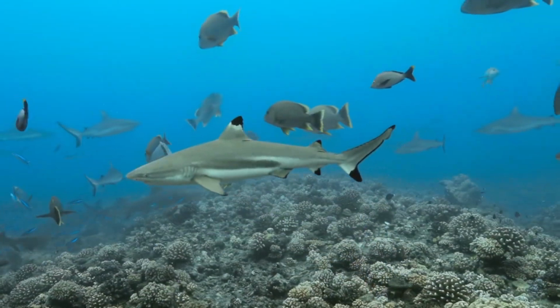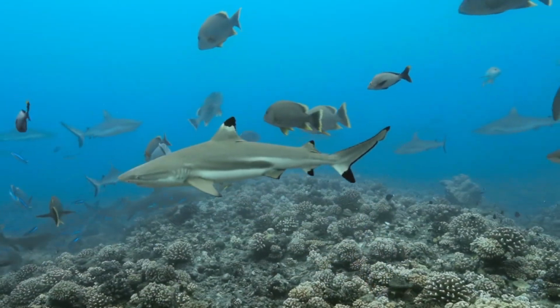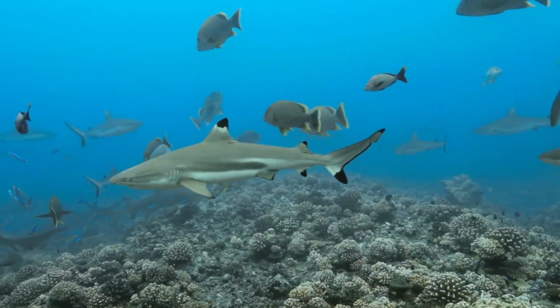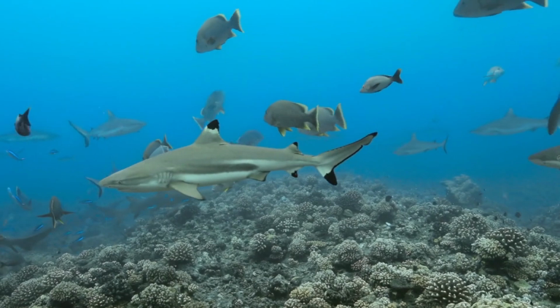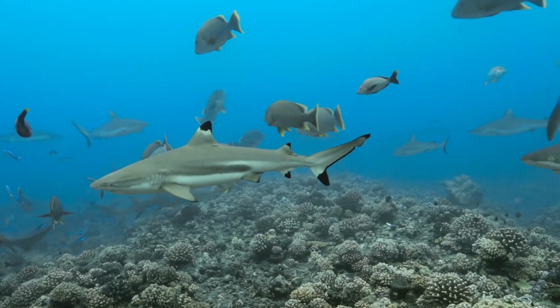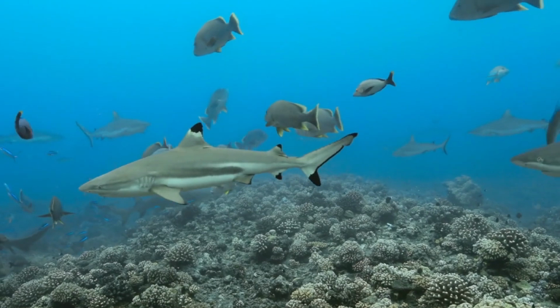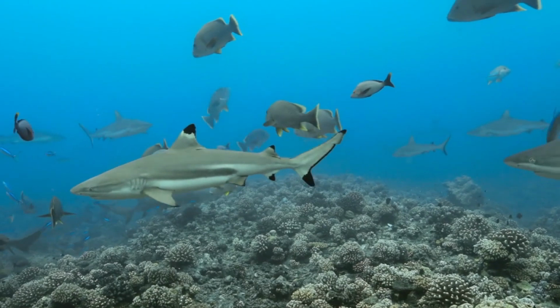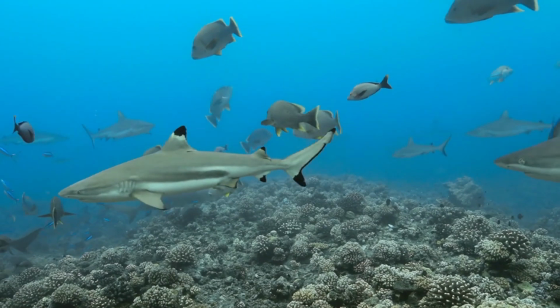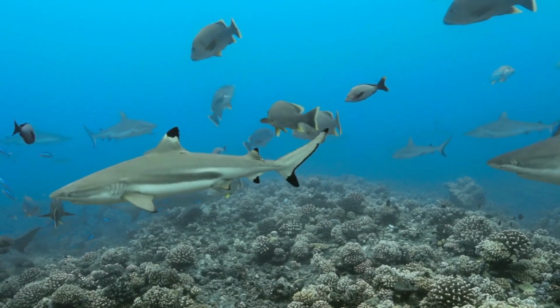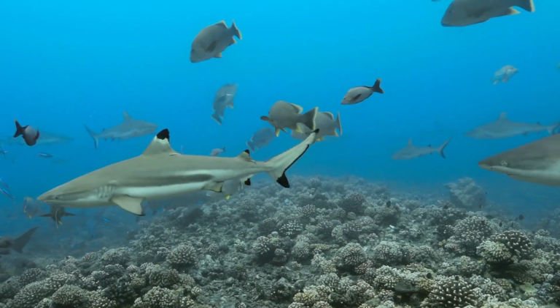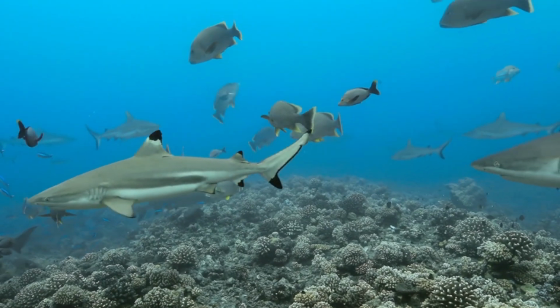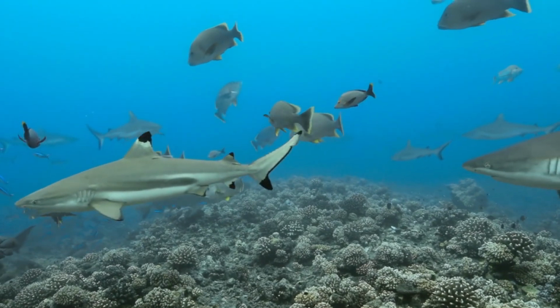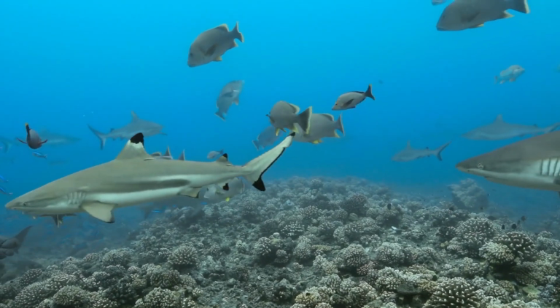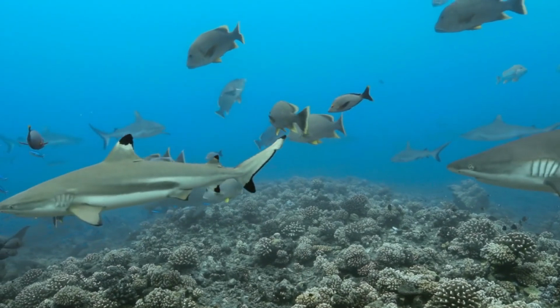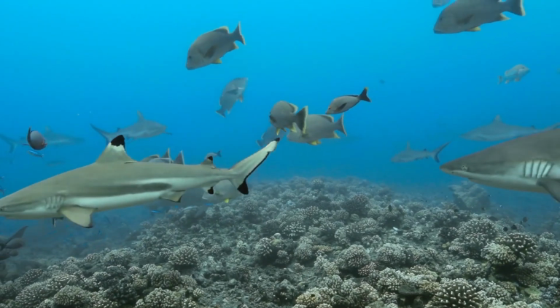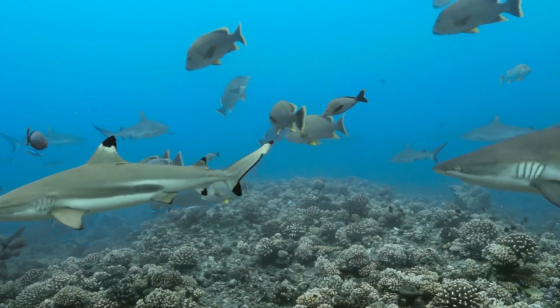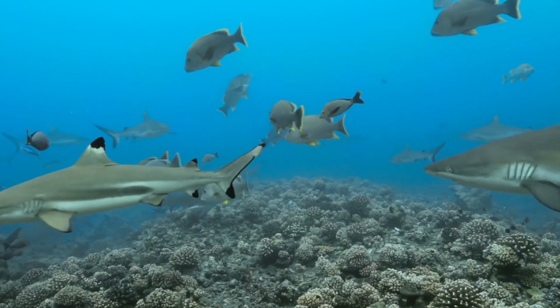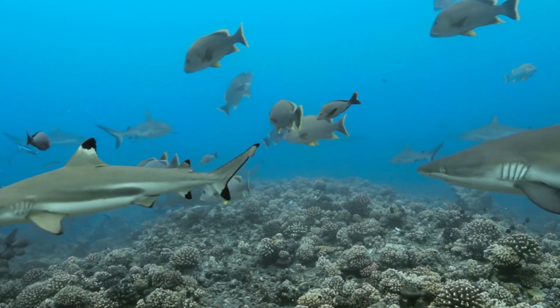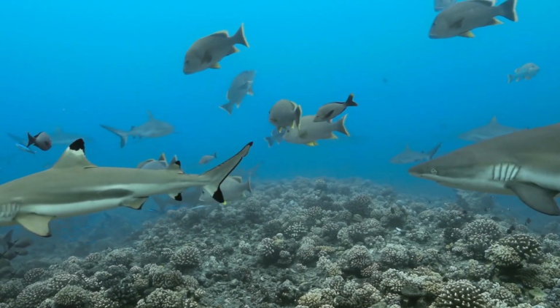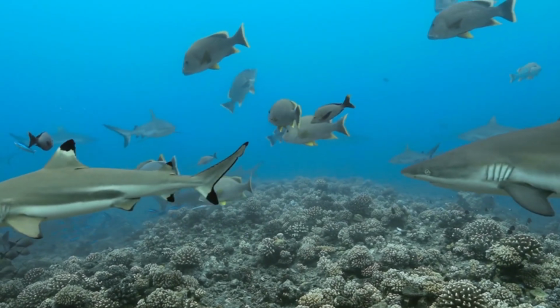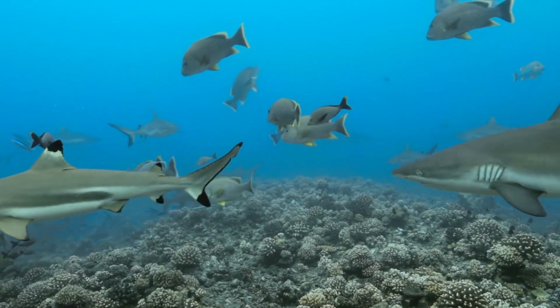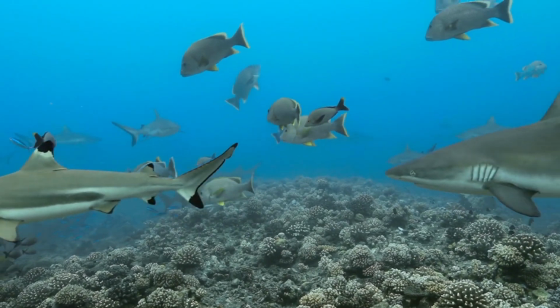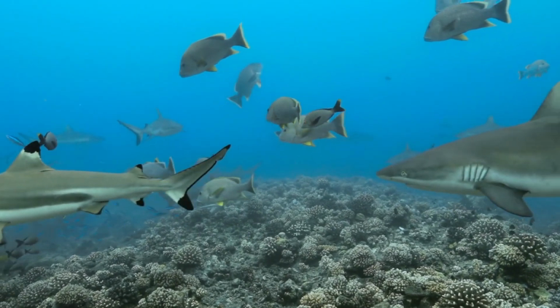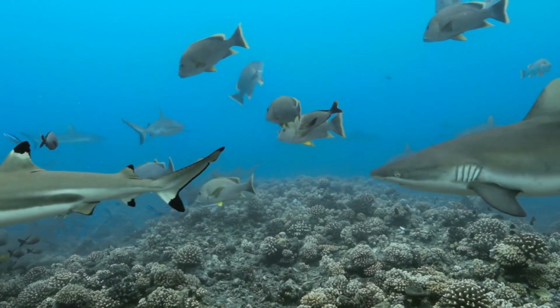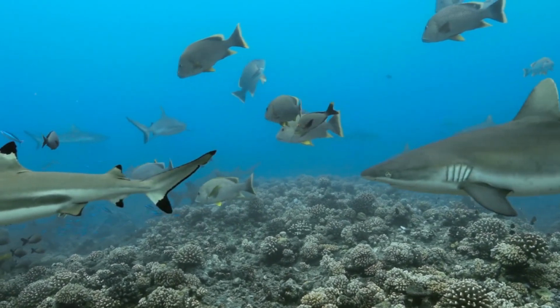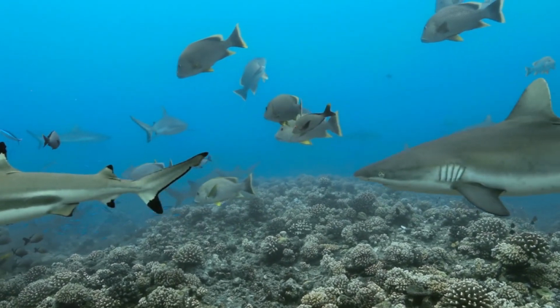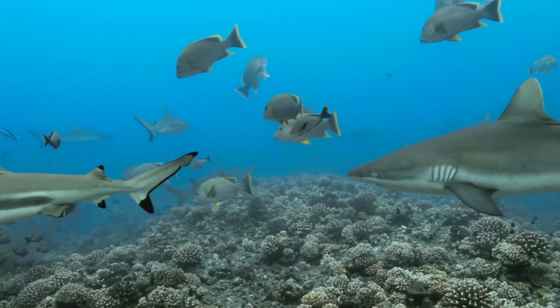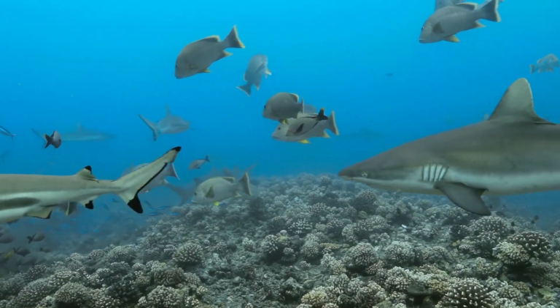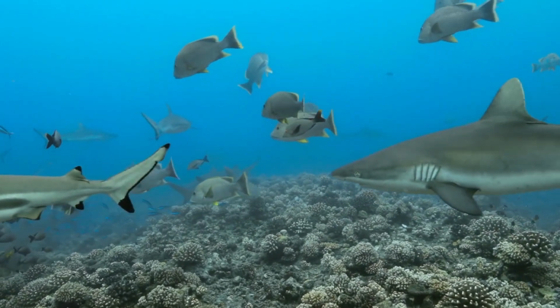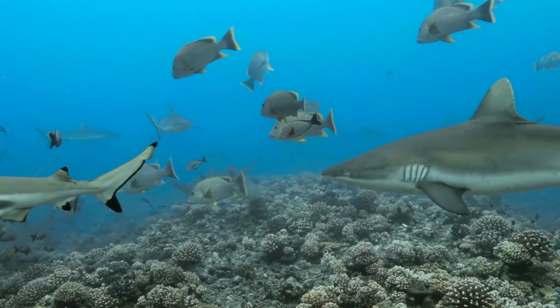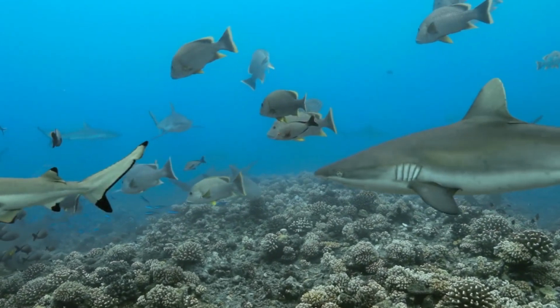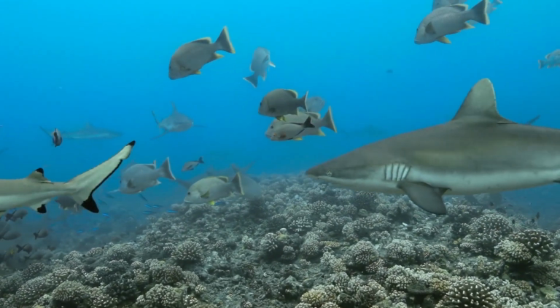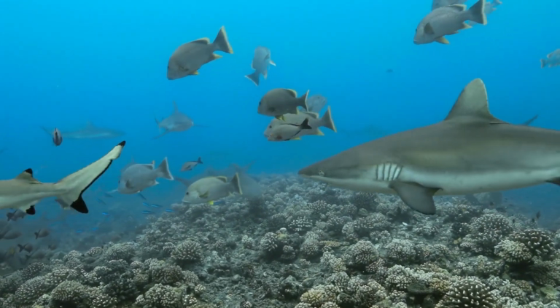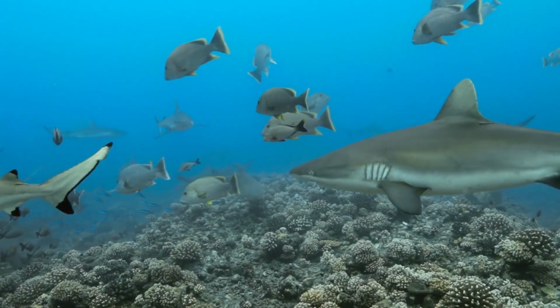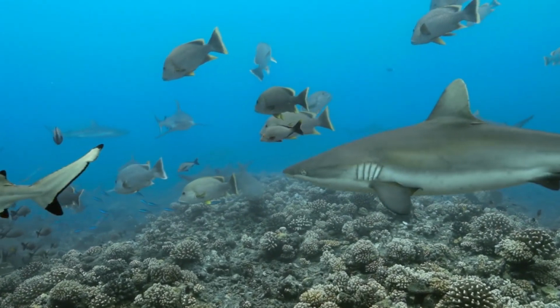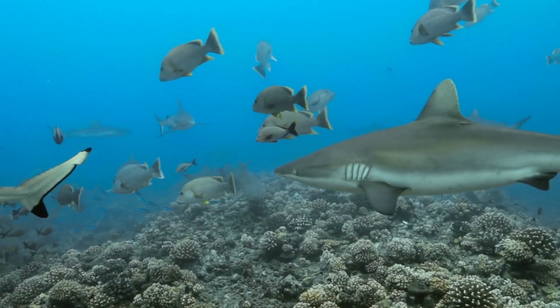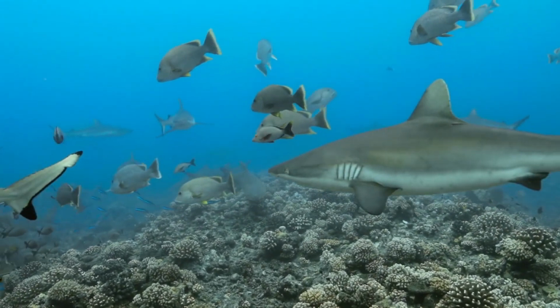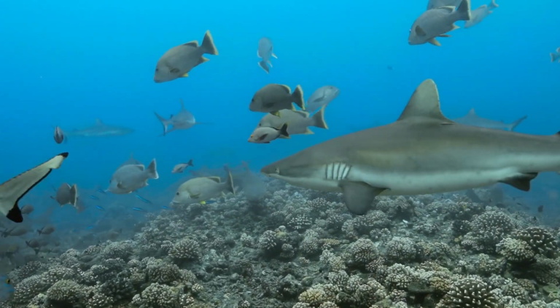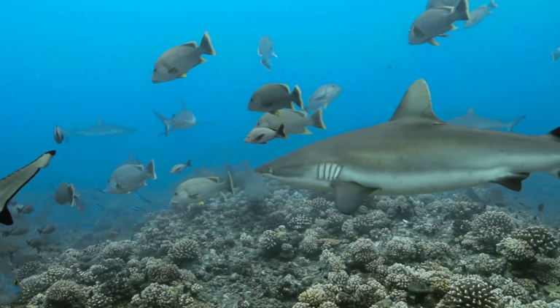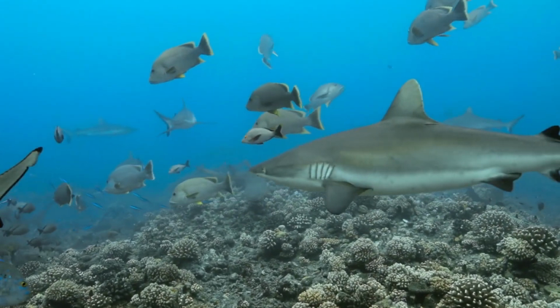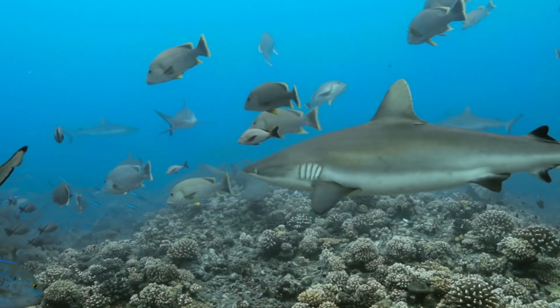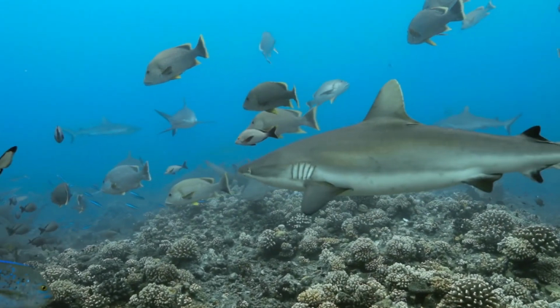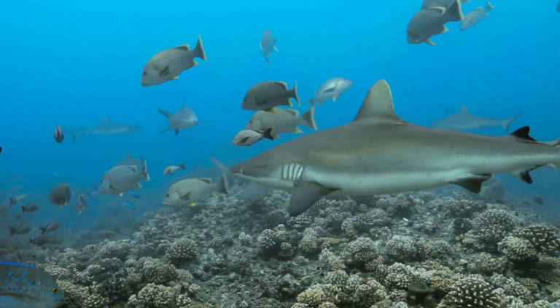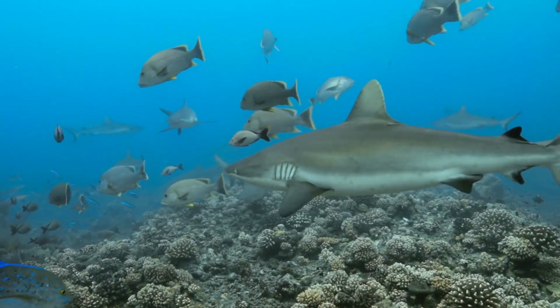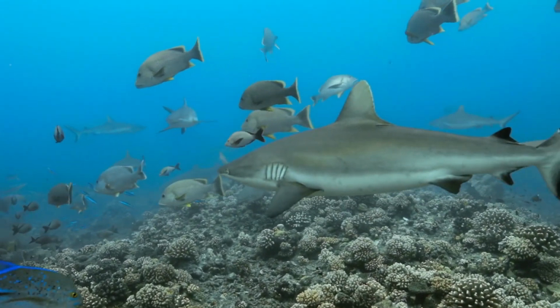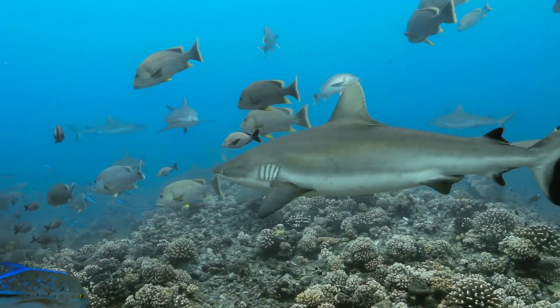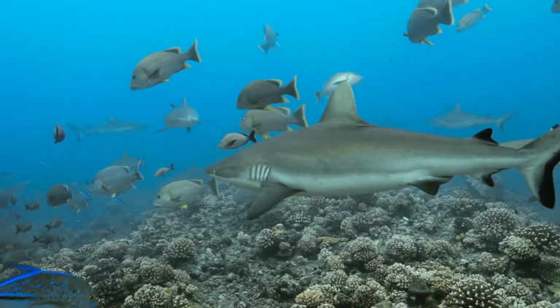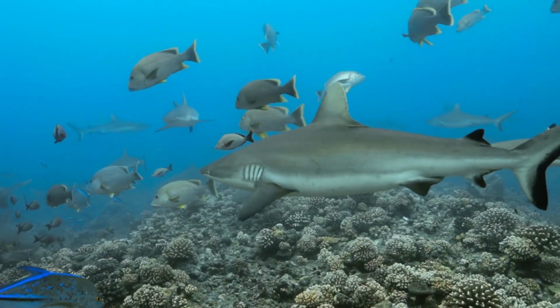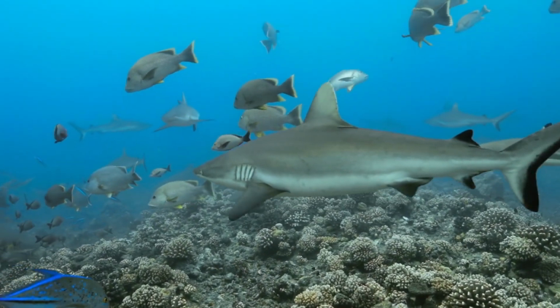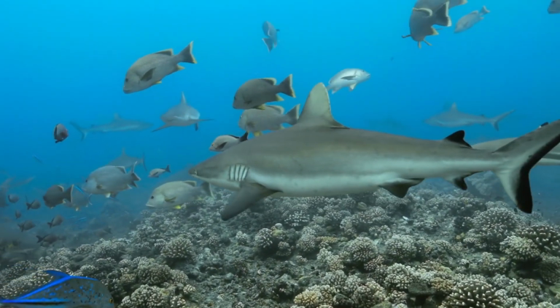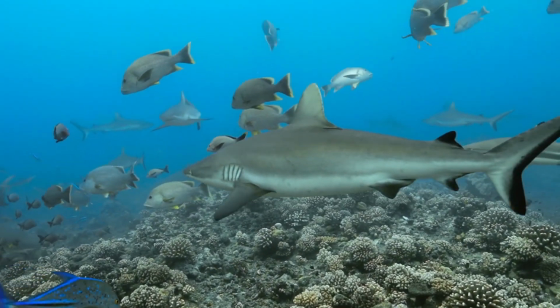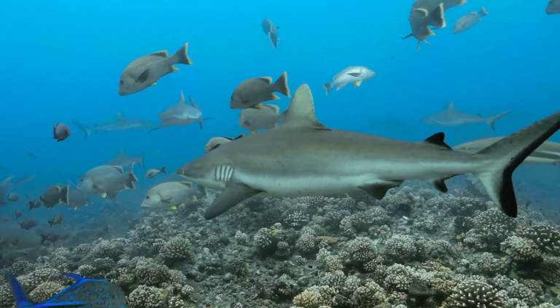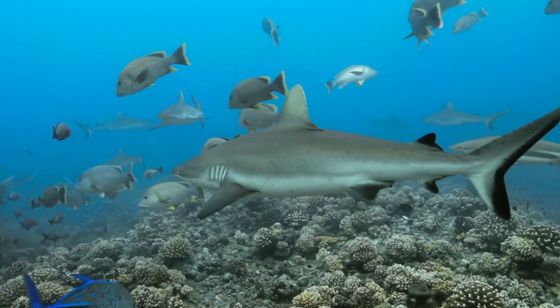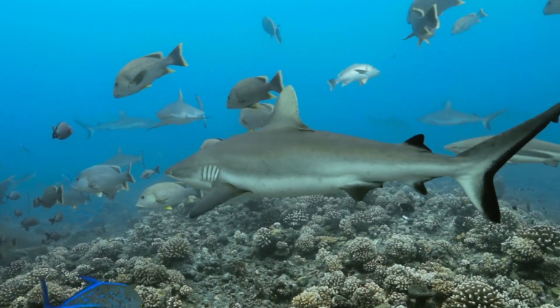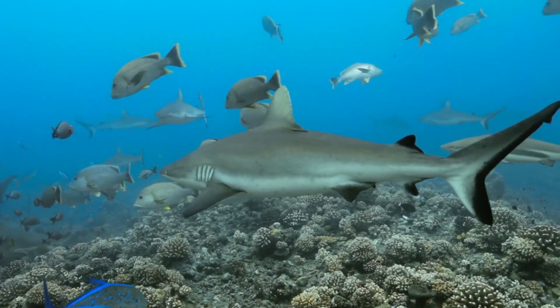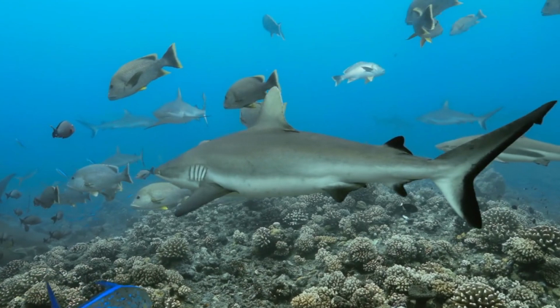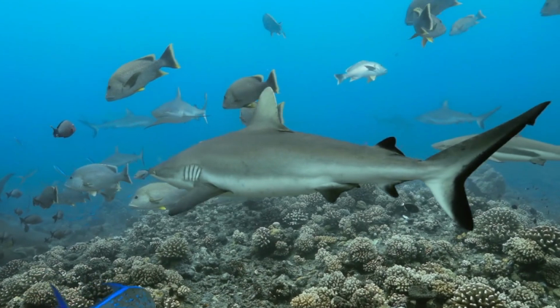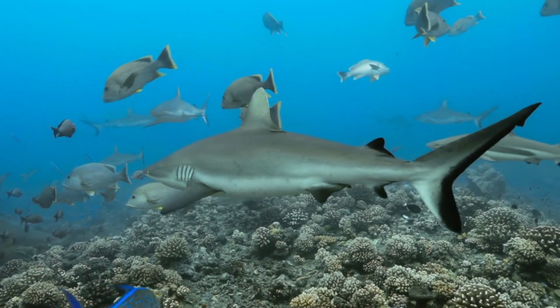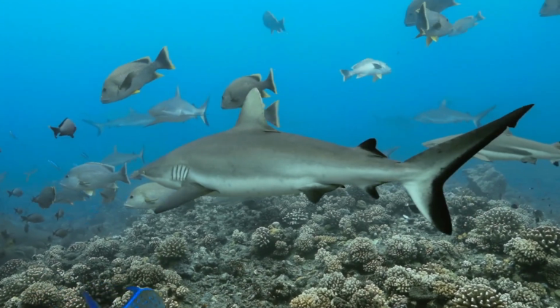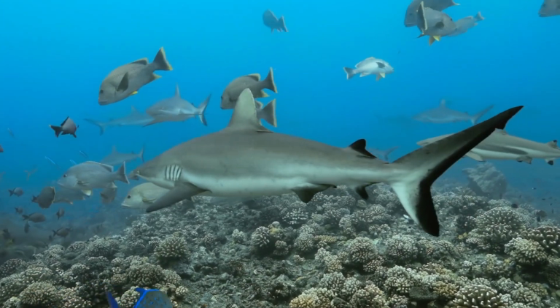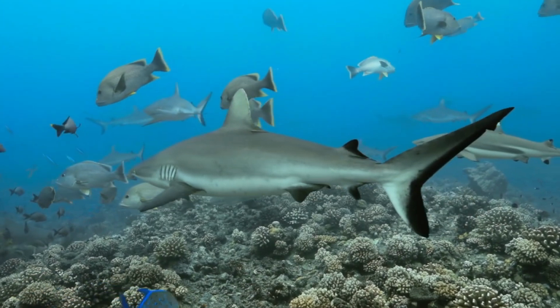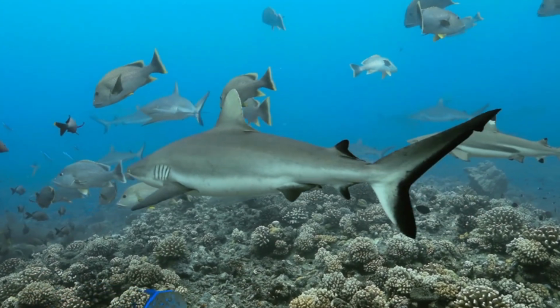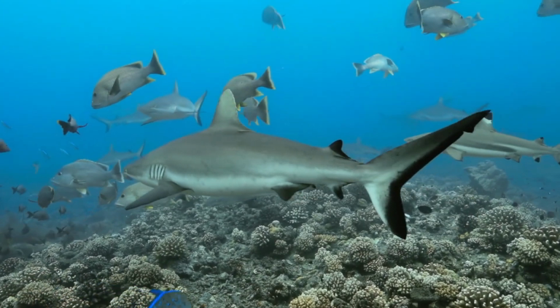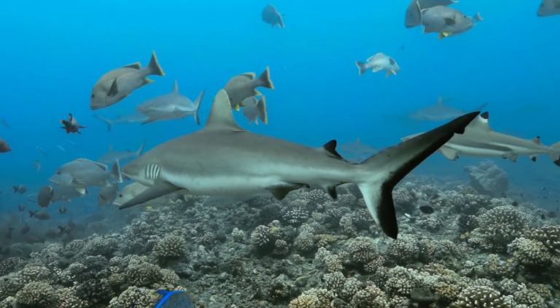Some sharks, like the great white, can eat a lot in one meal. They can consume up to 500 pounds of food in a single sitting.